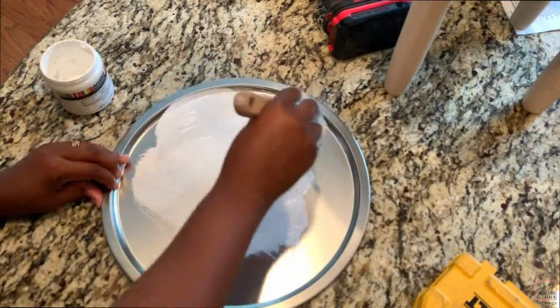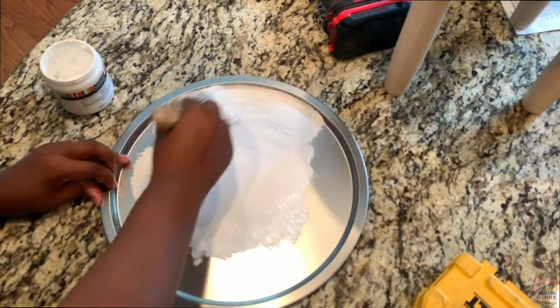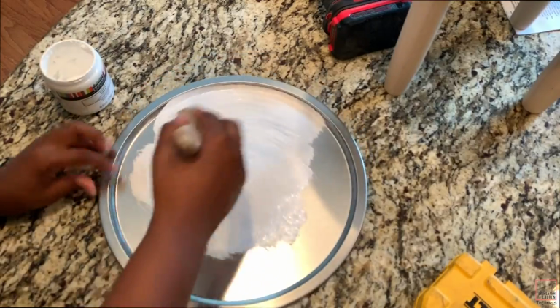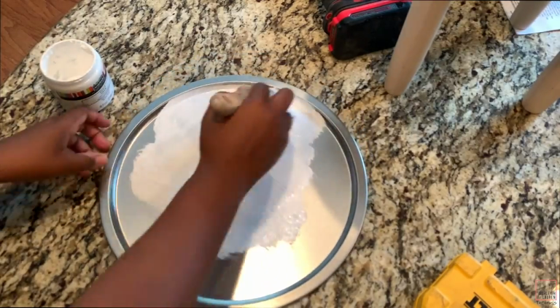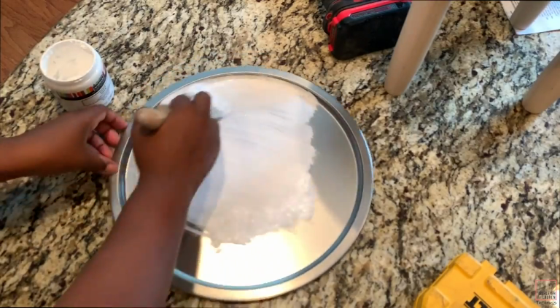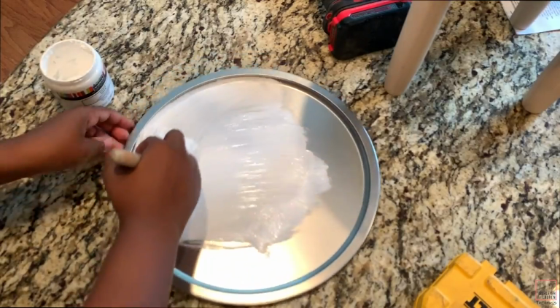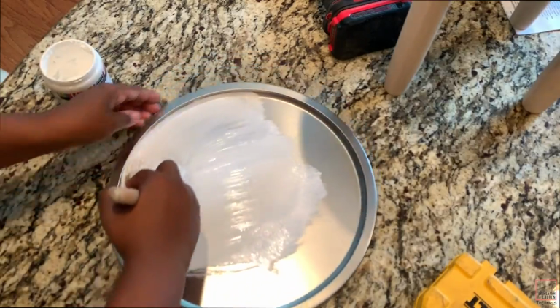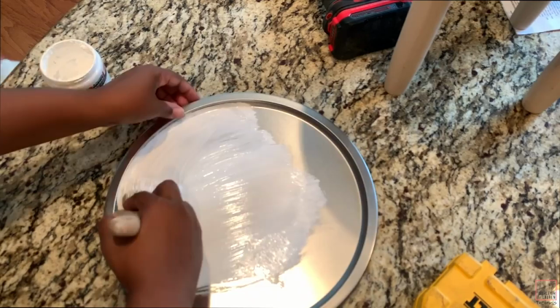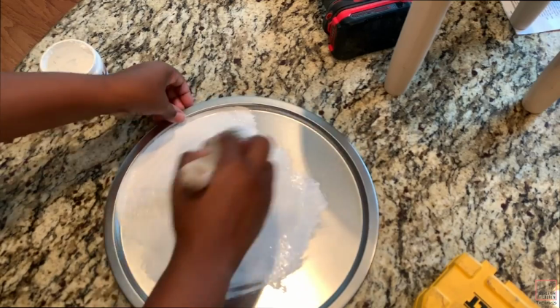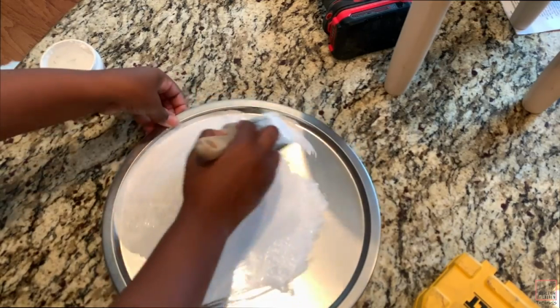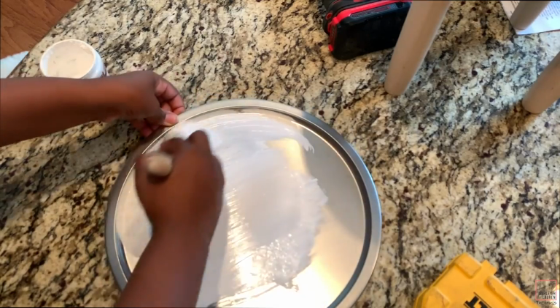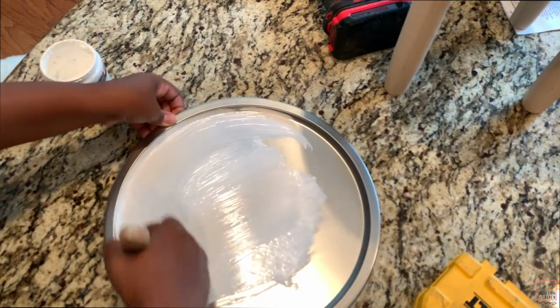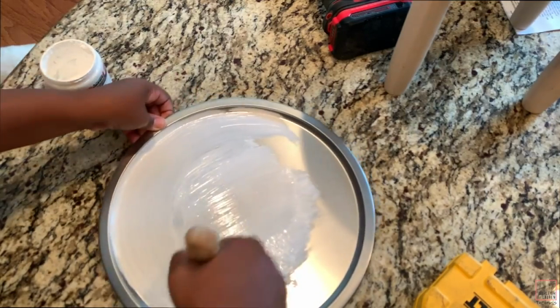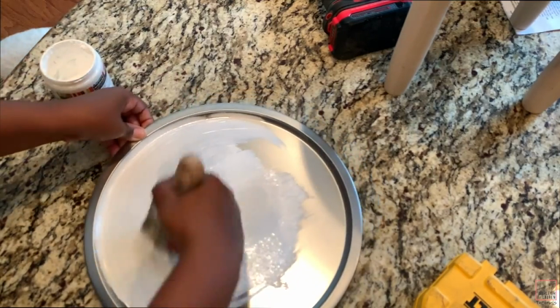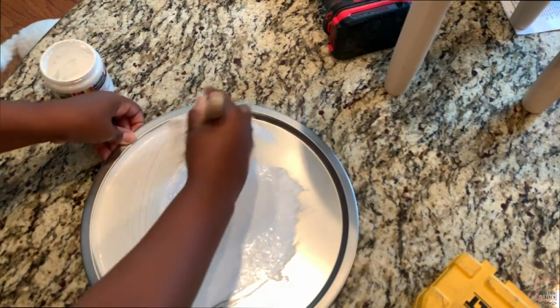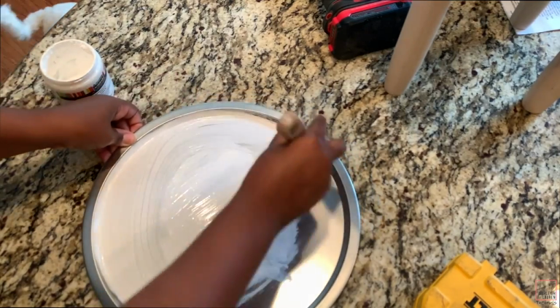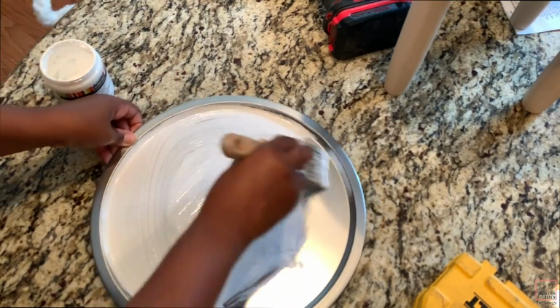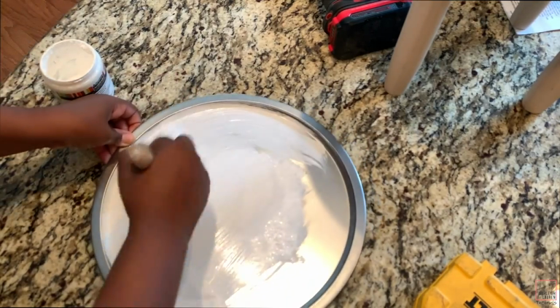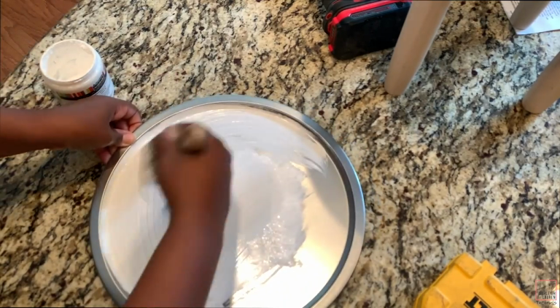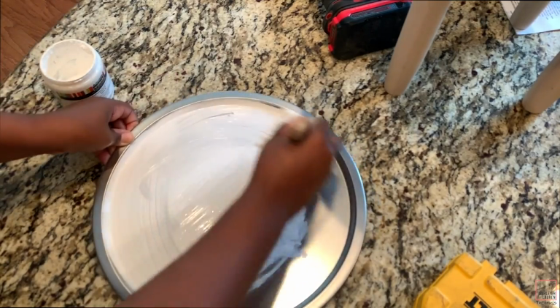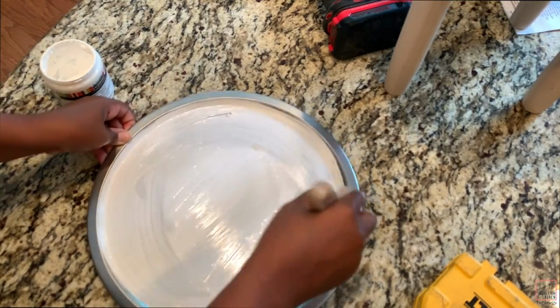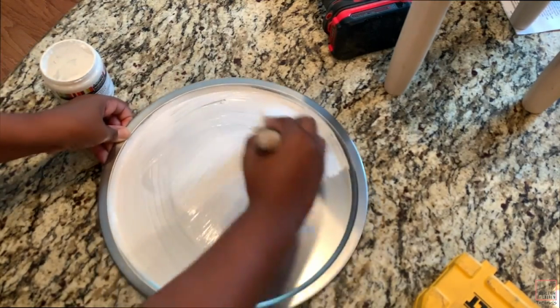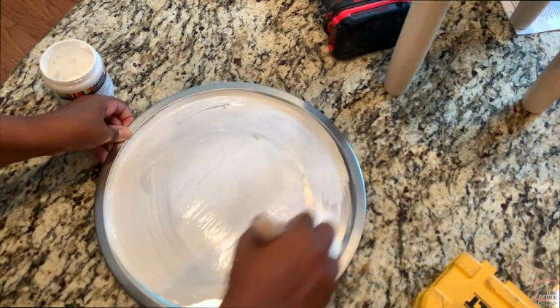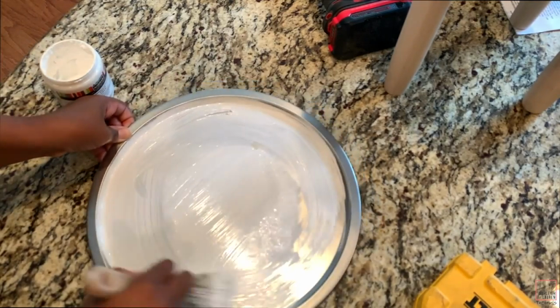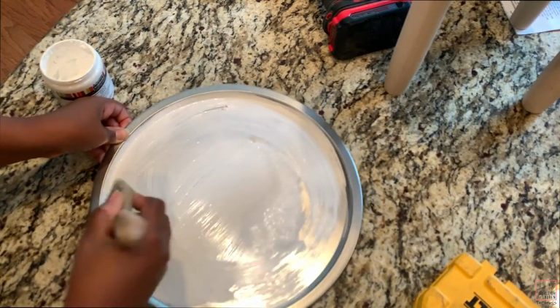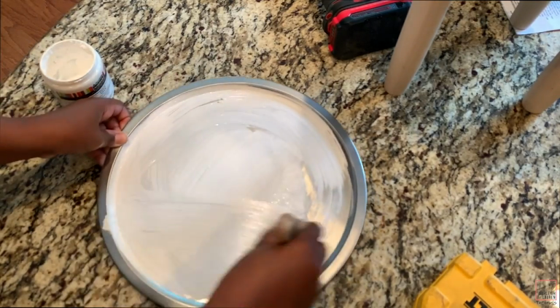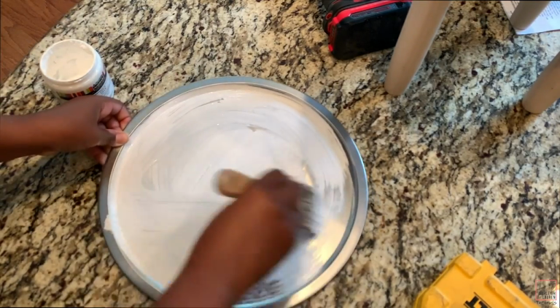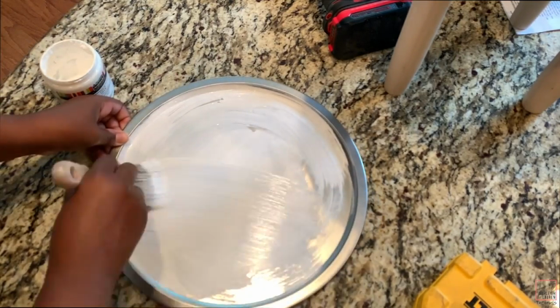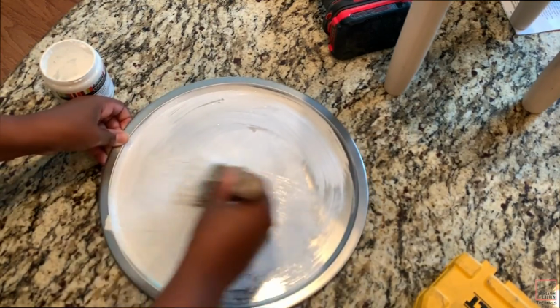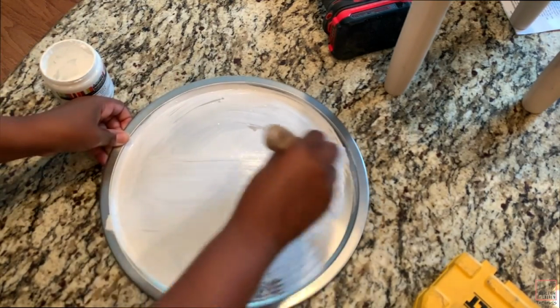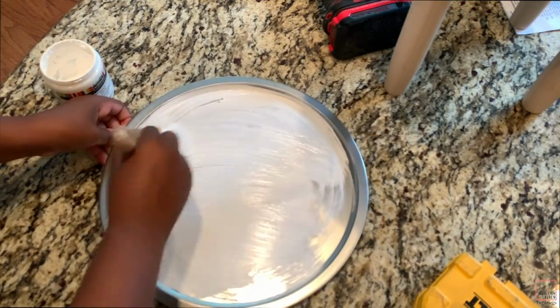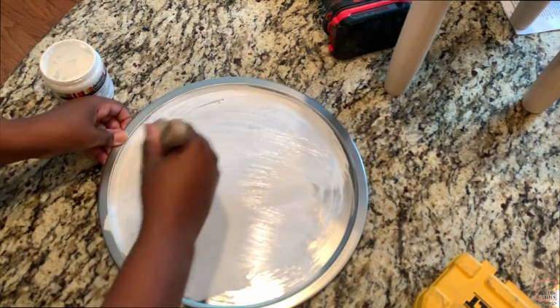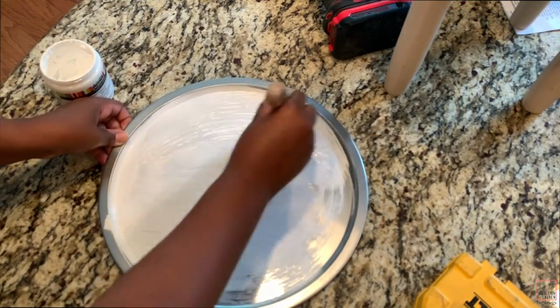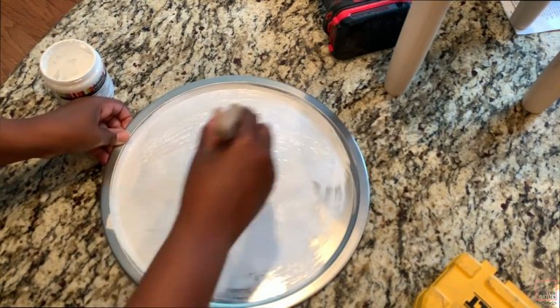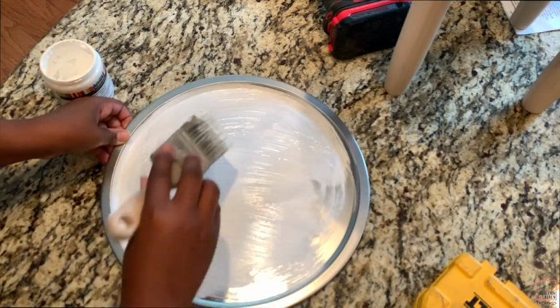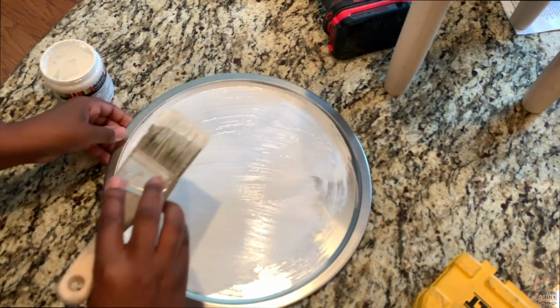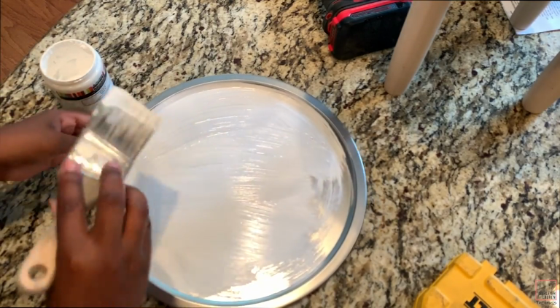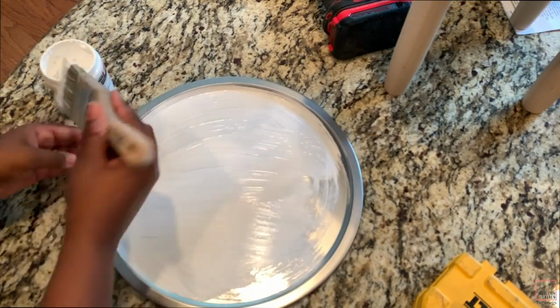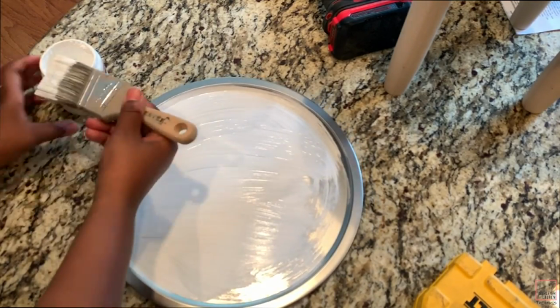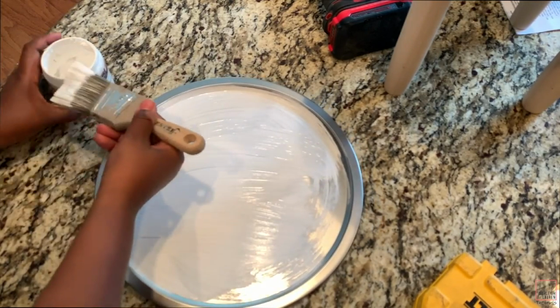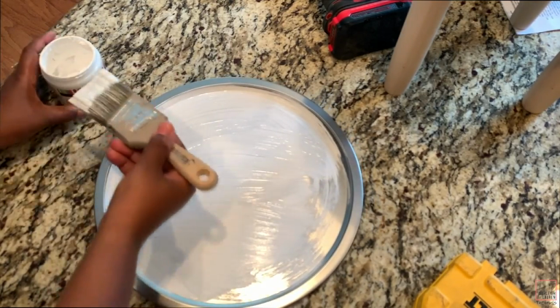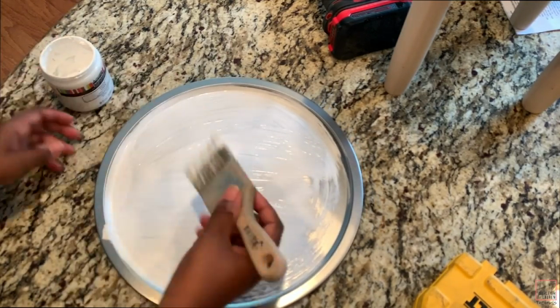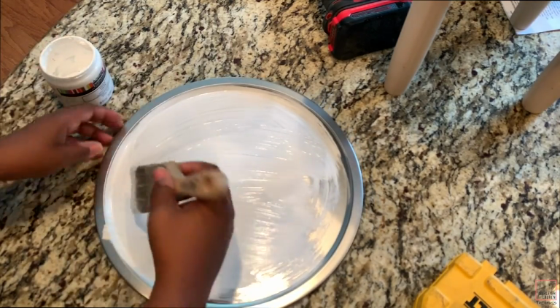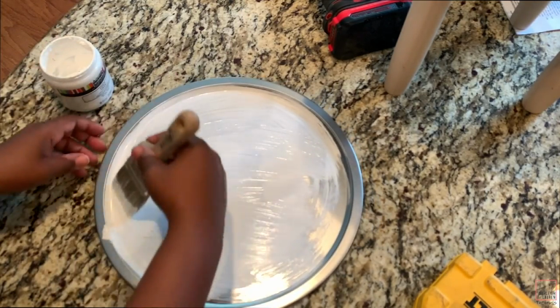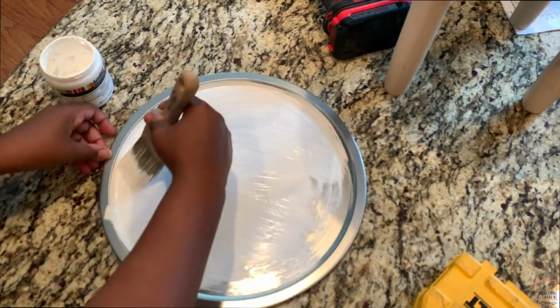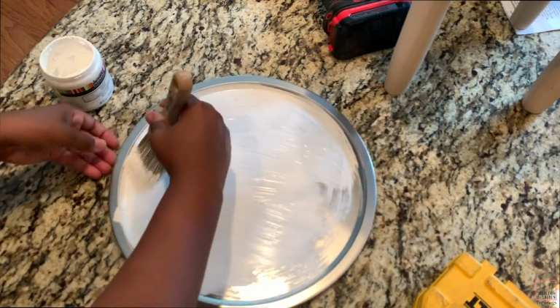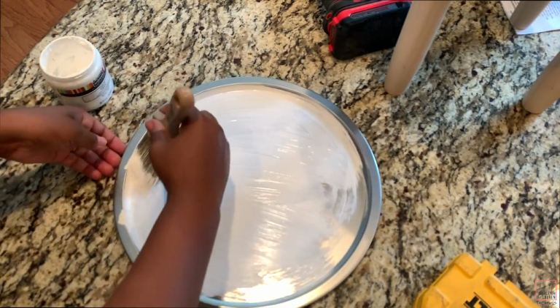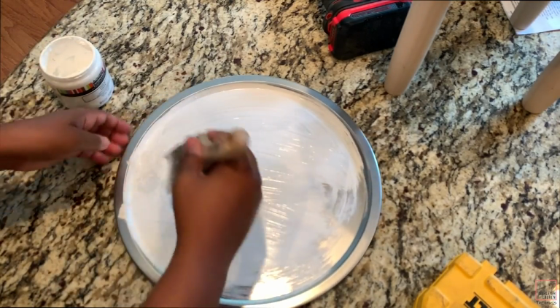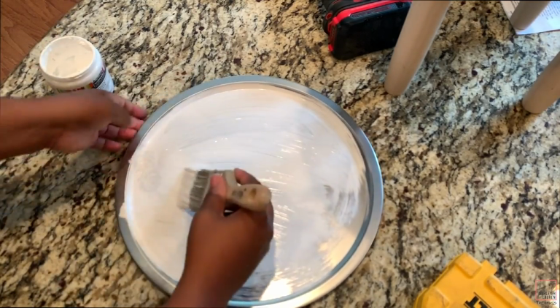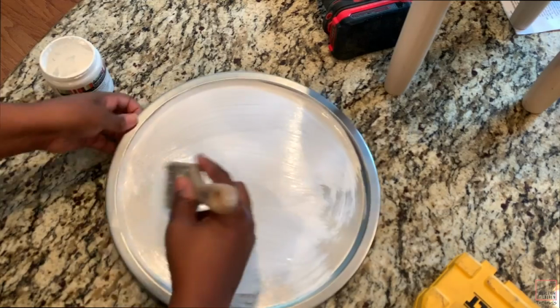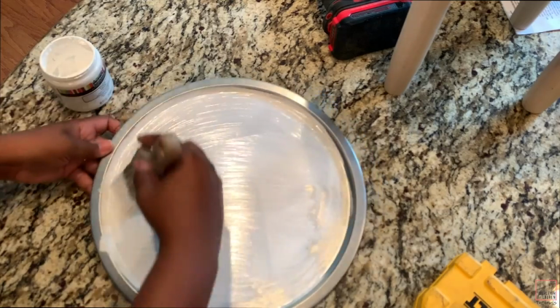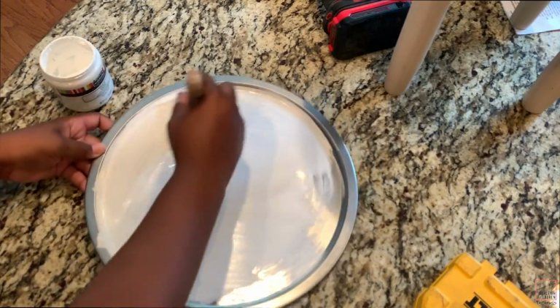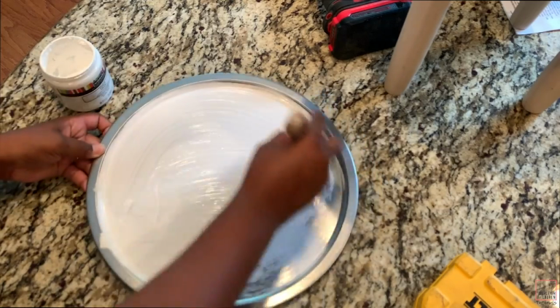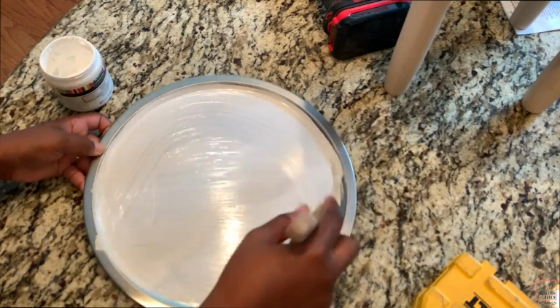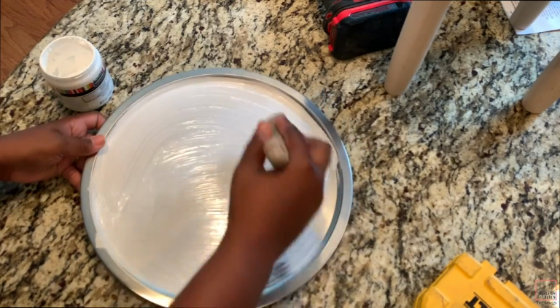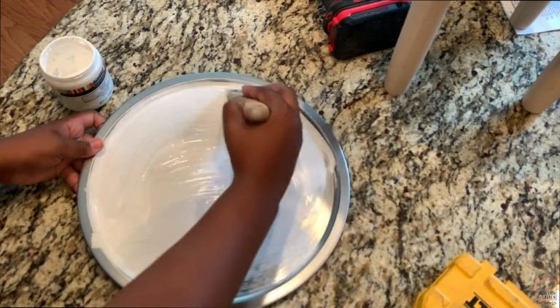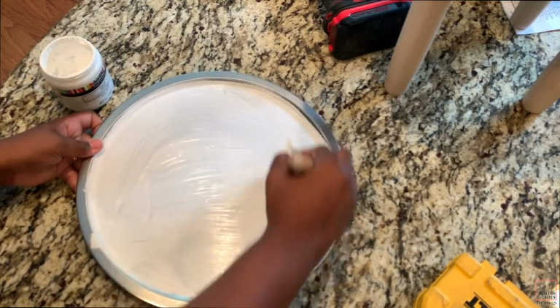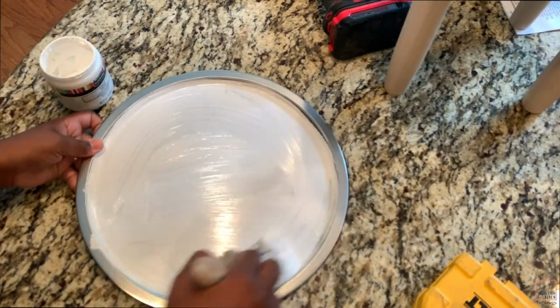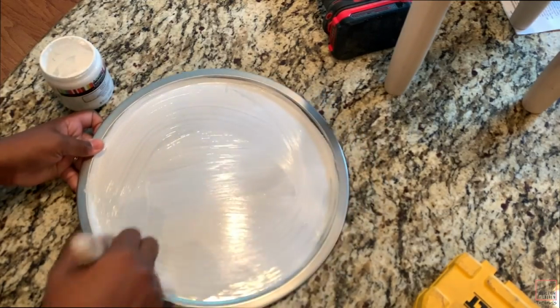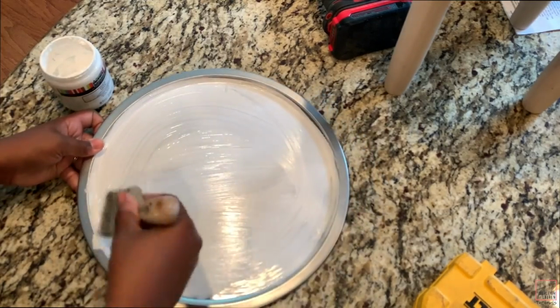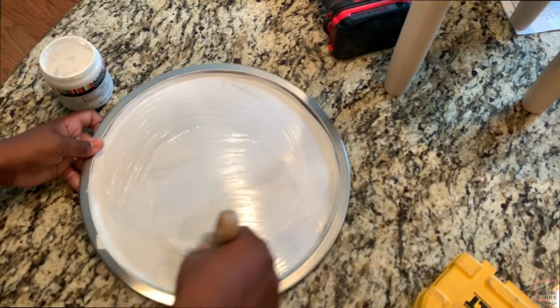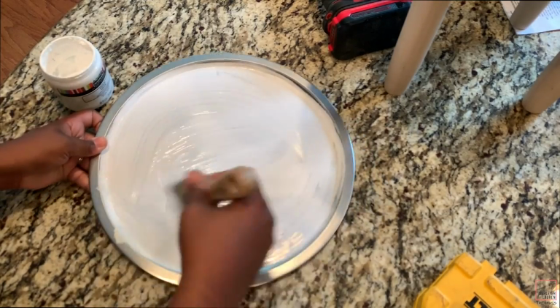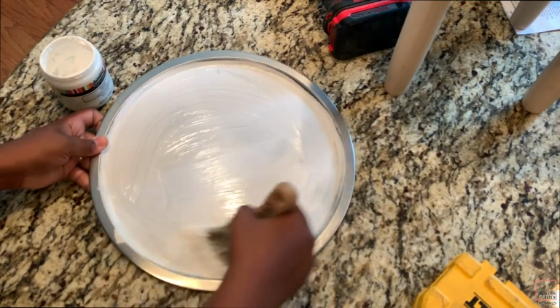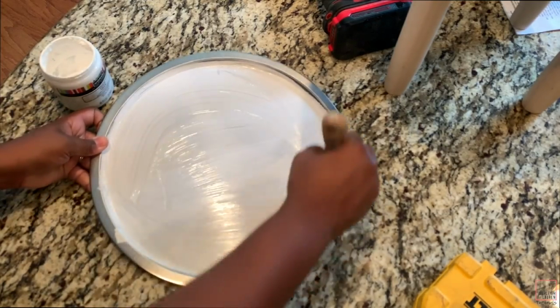Now take your white chalk paint and paint the top pan and also the bottom pan. I did about three coats.